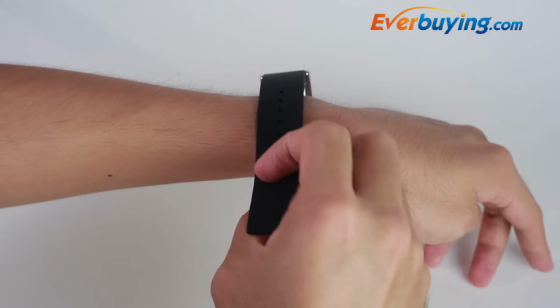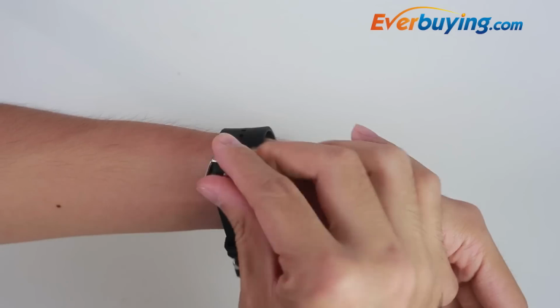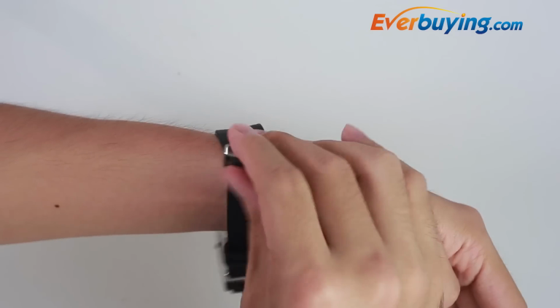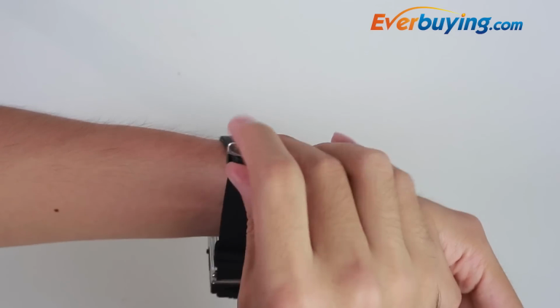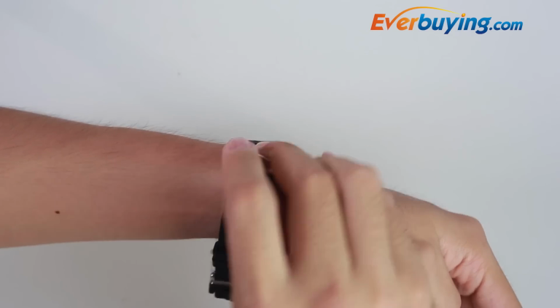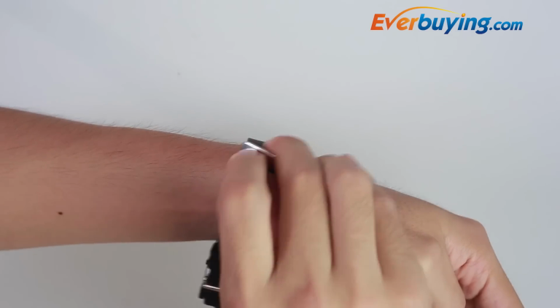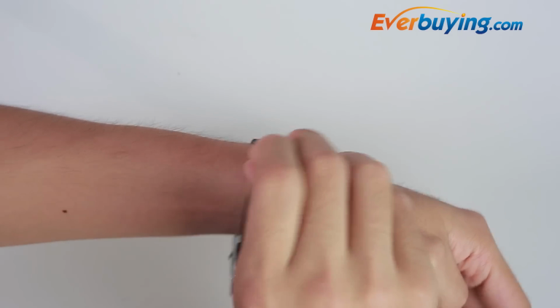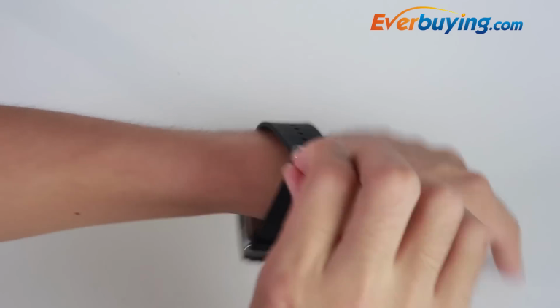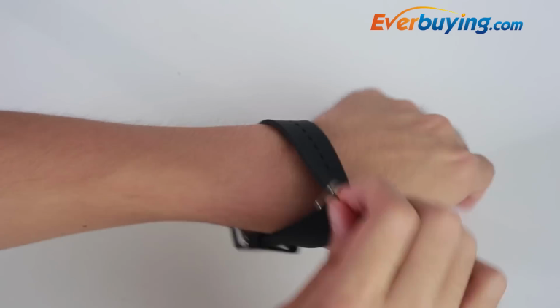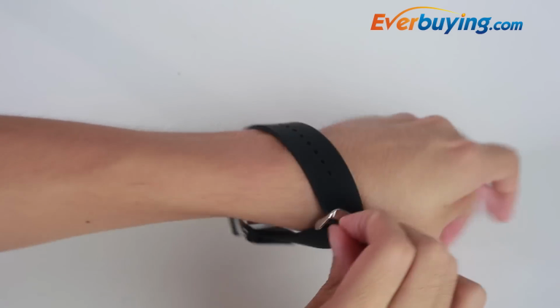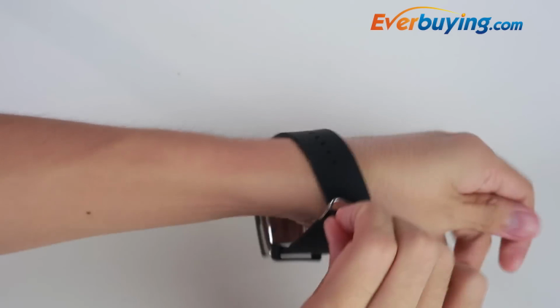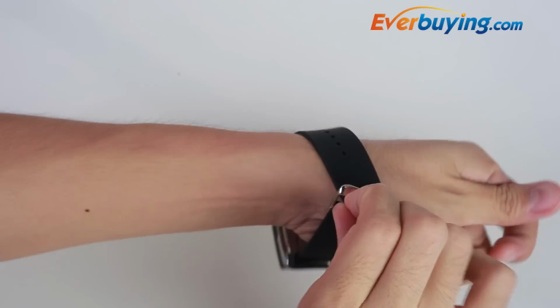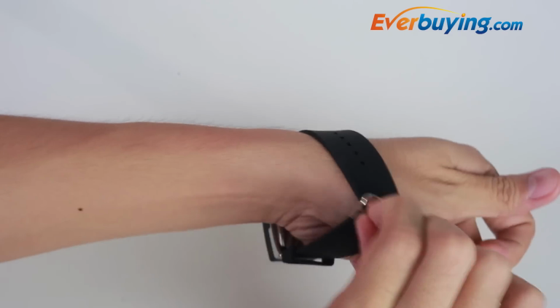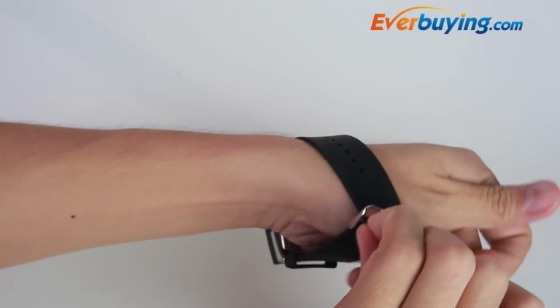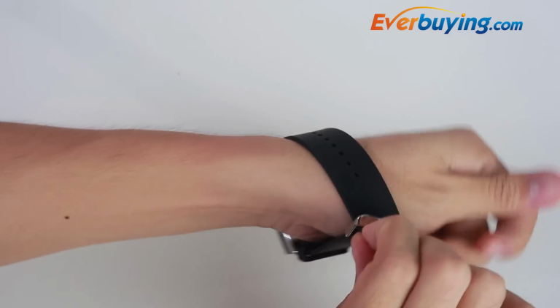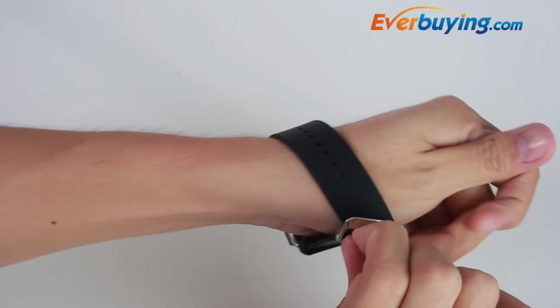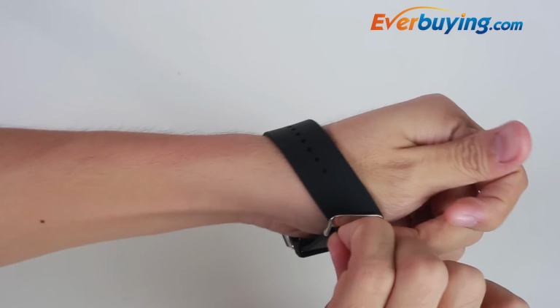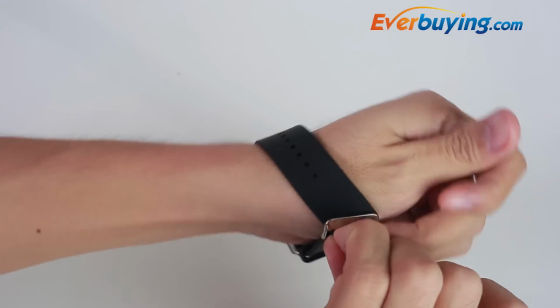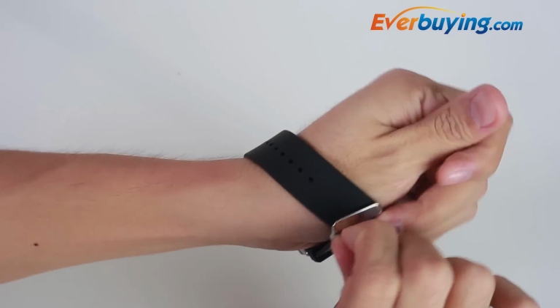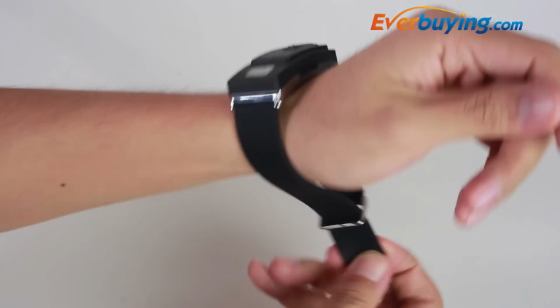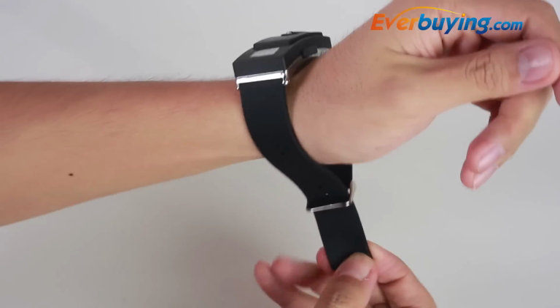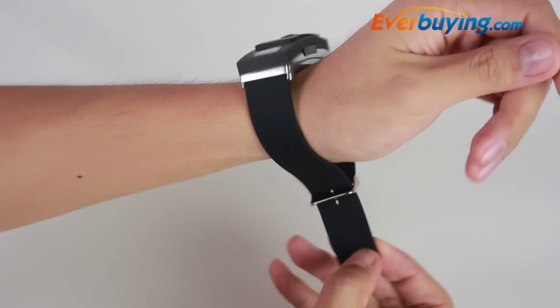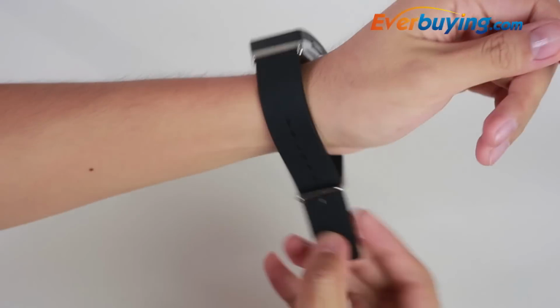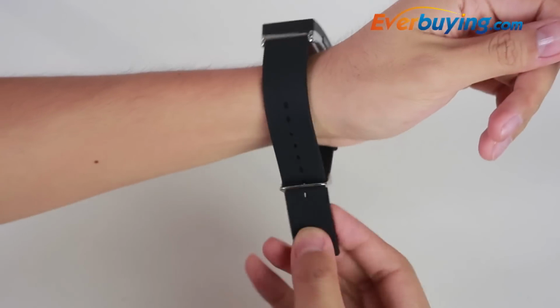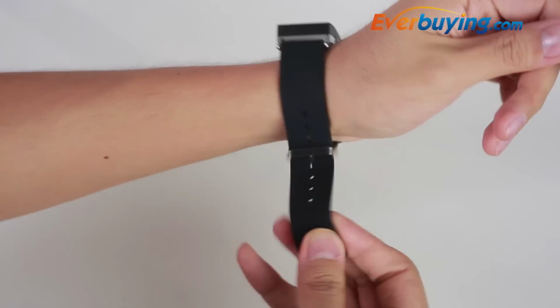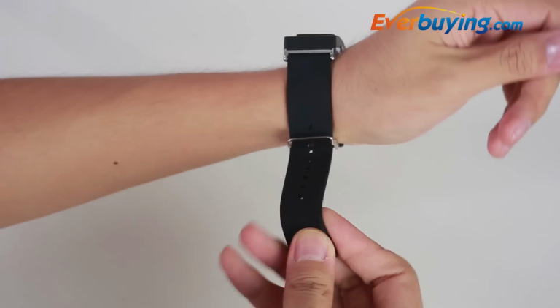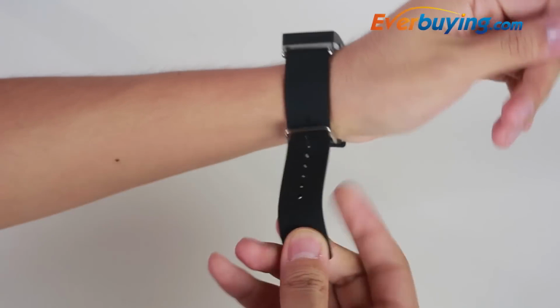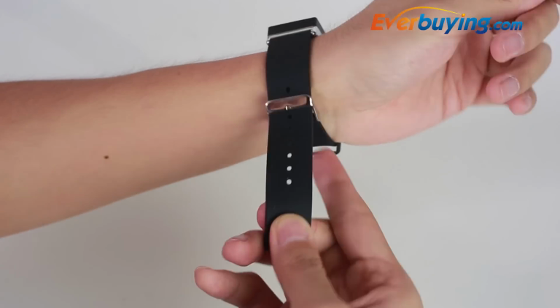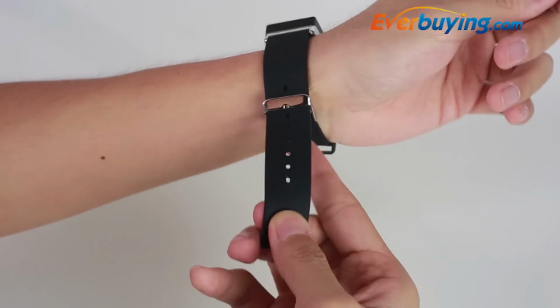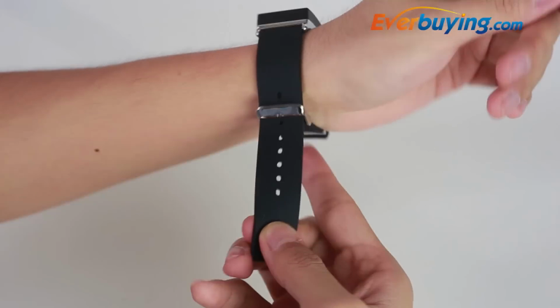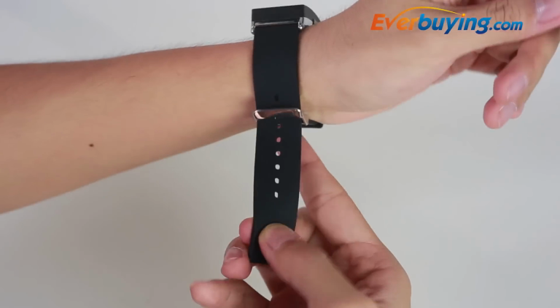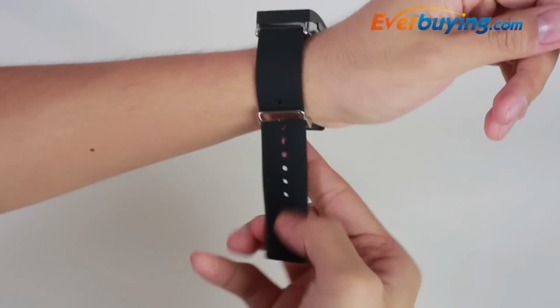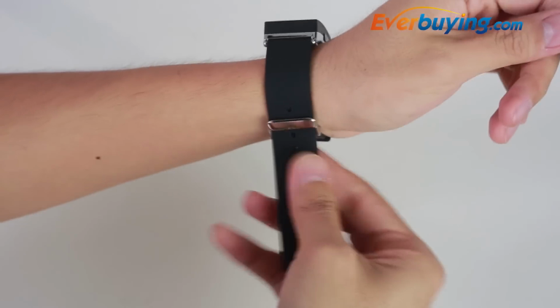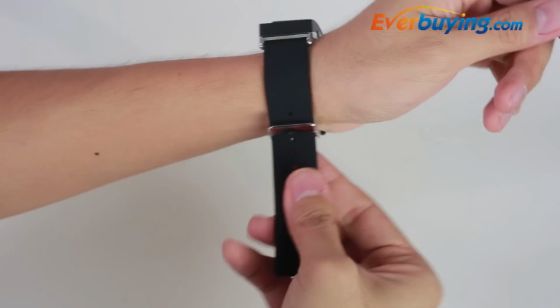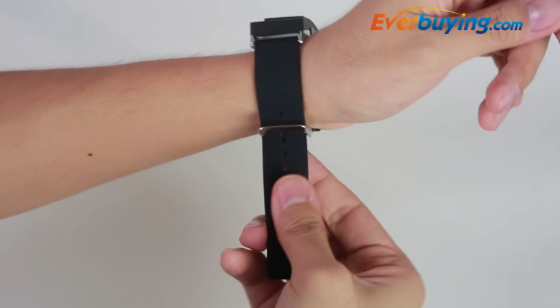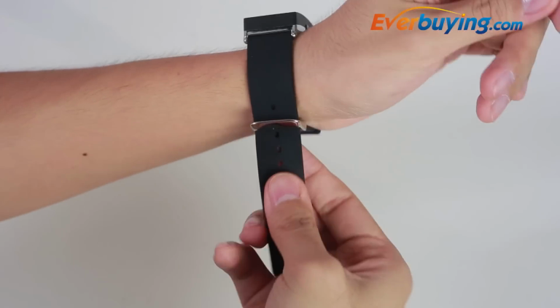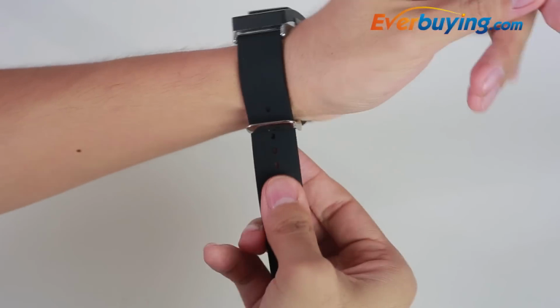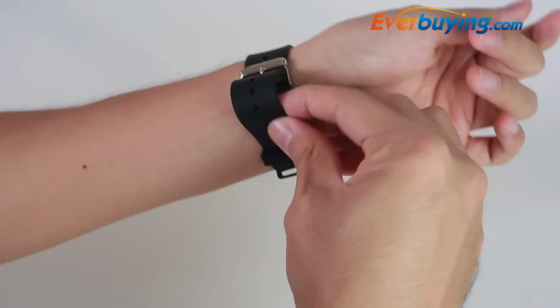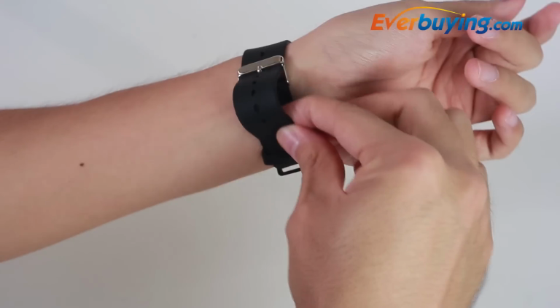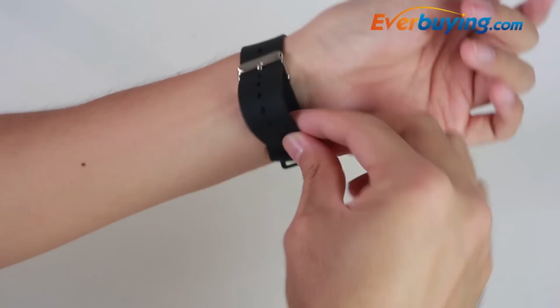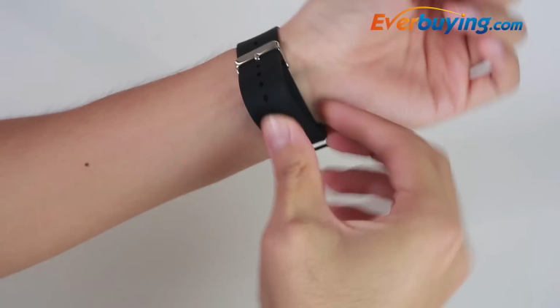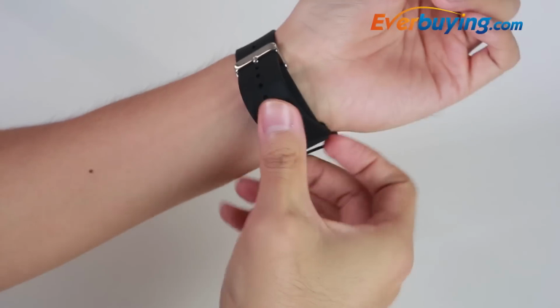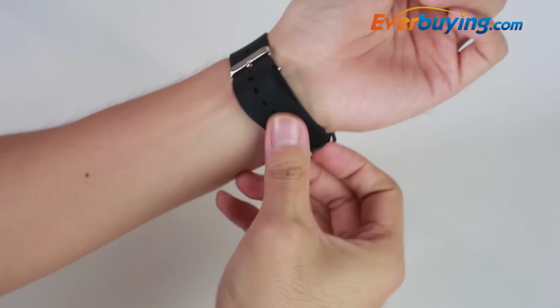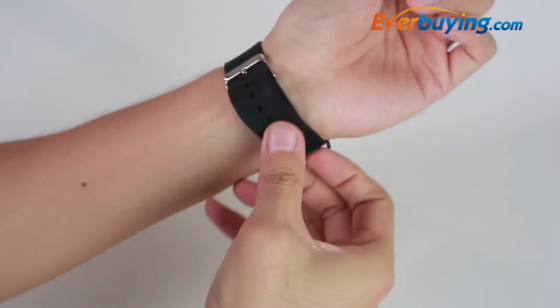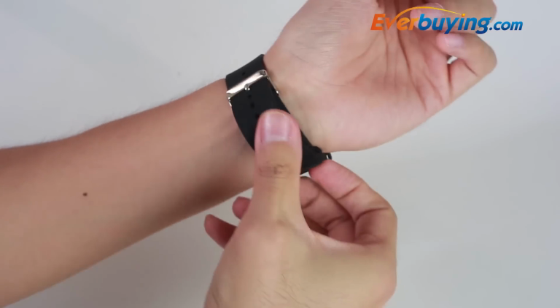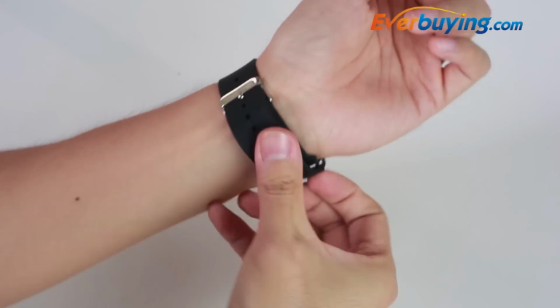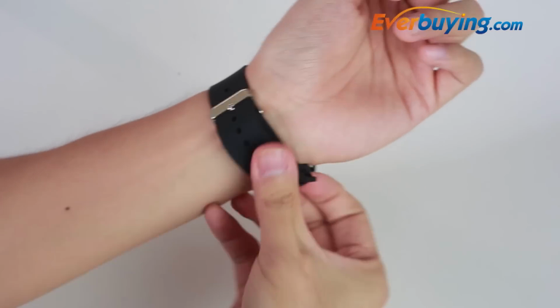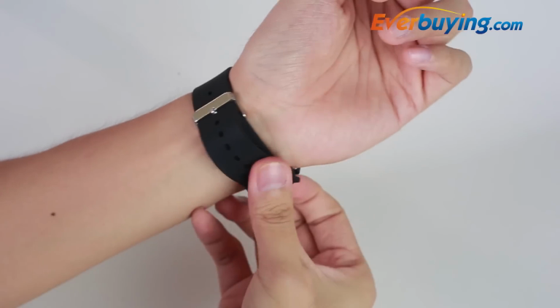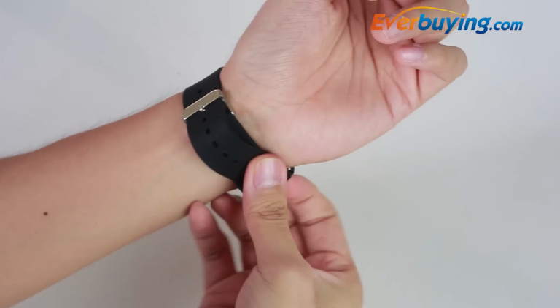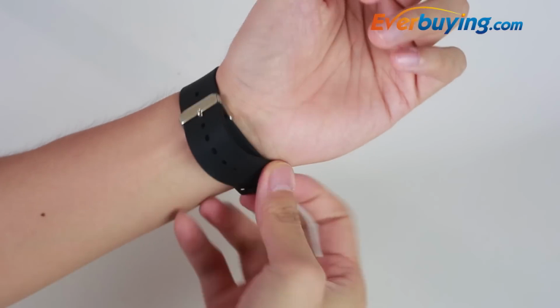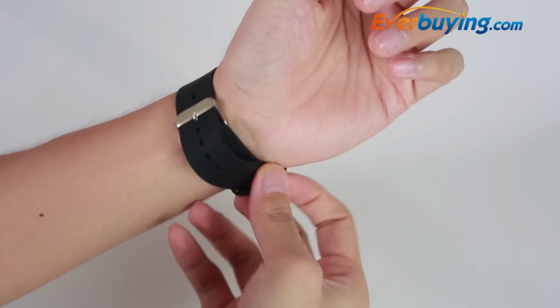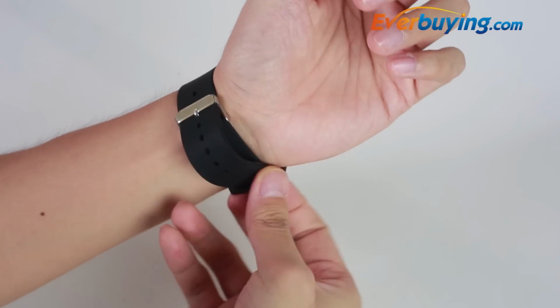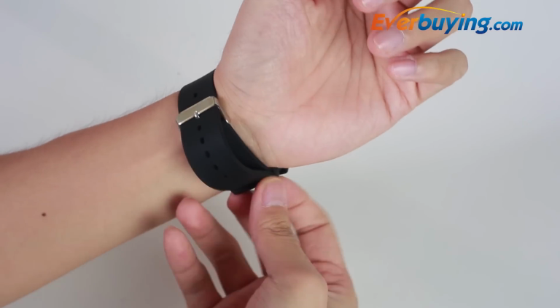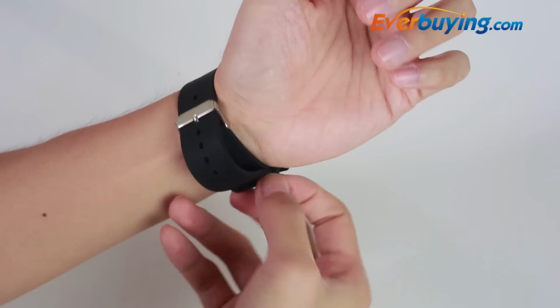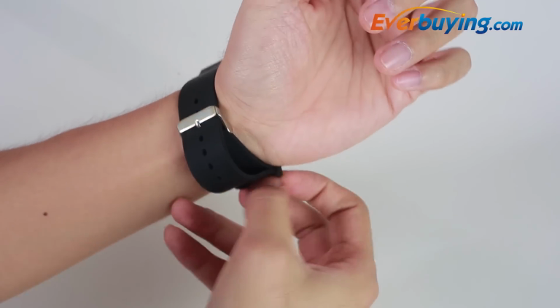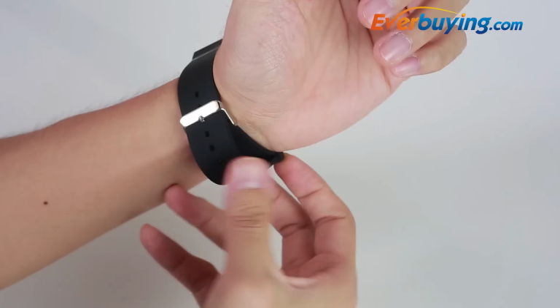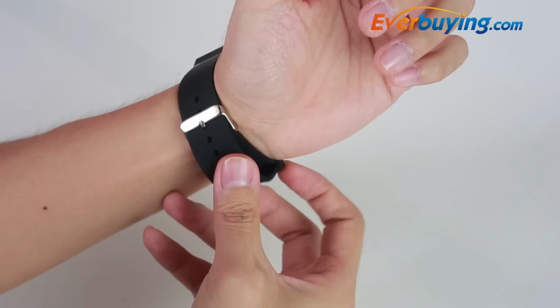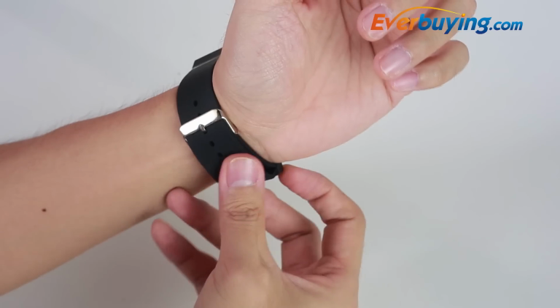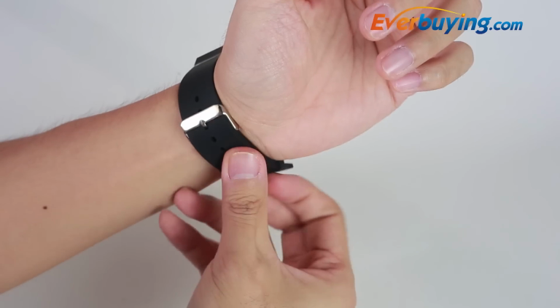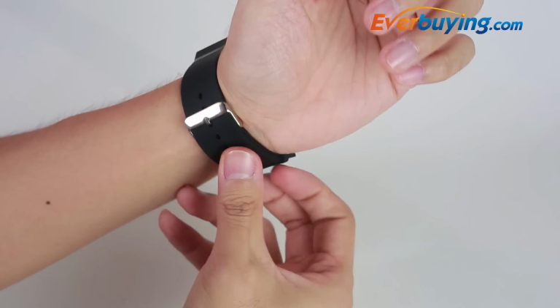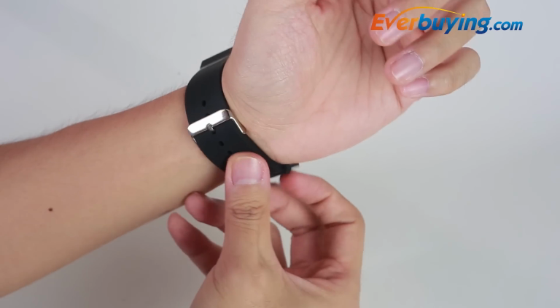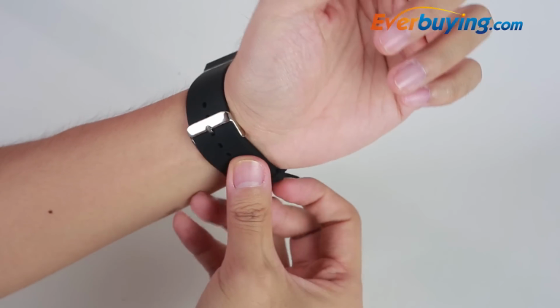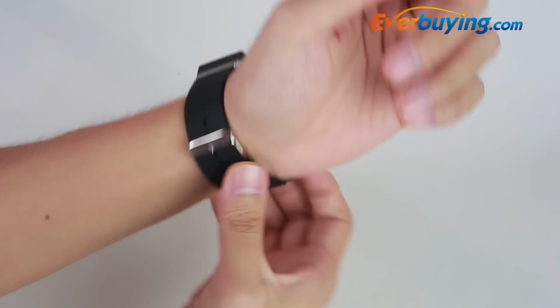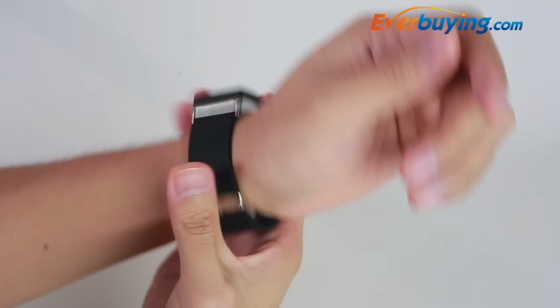Press the toggle on the right side to display the clock. When you need to pick up calls, just snap off the headset.